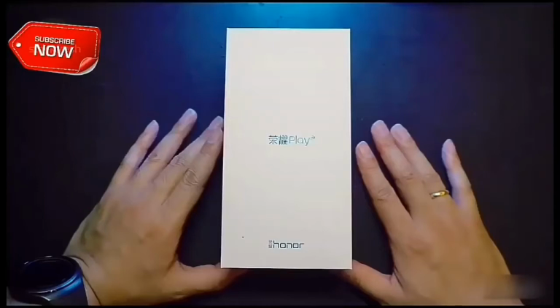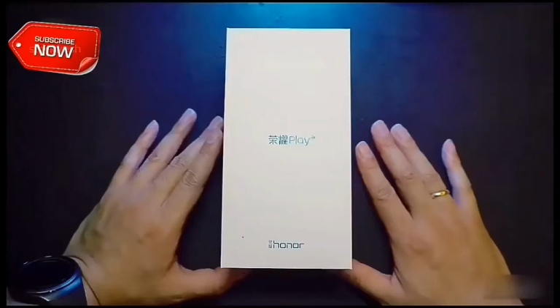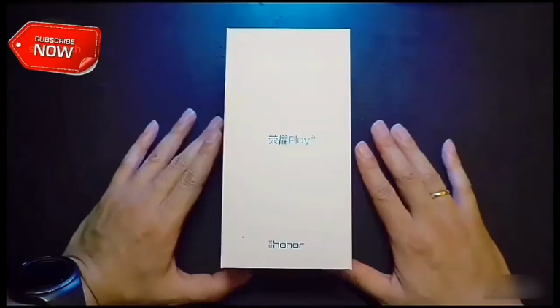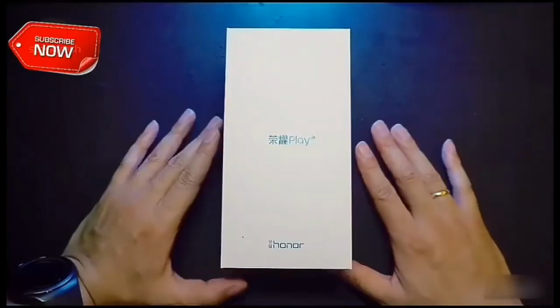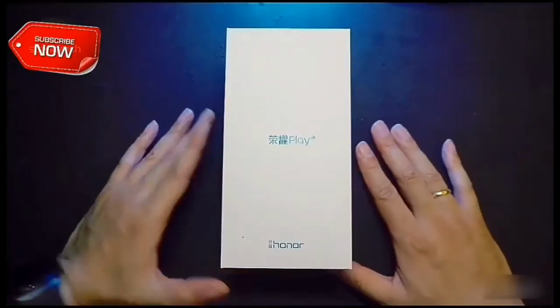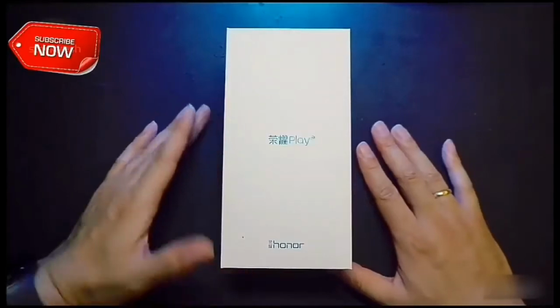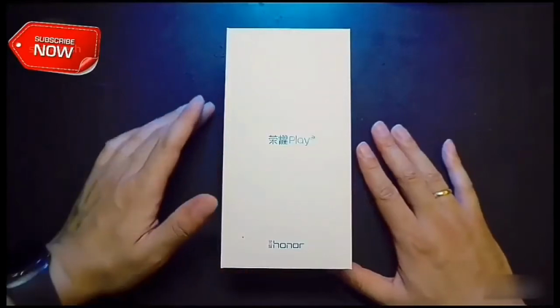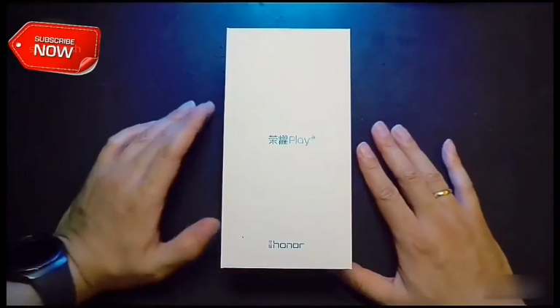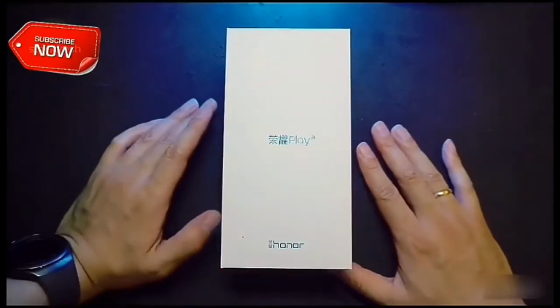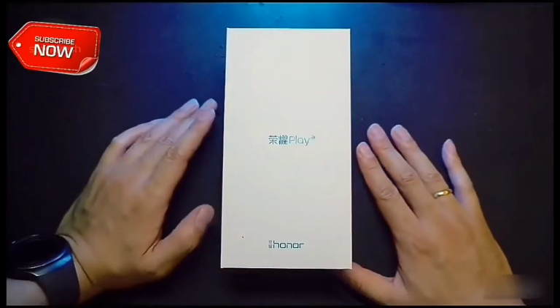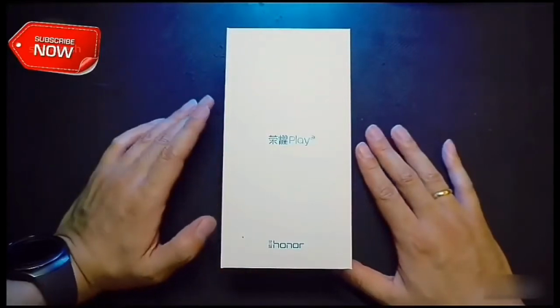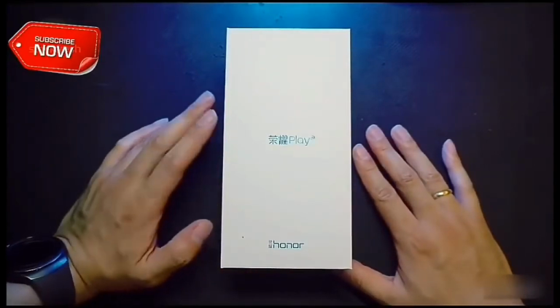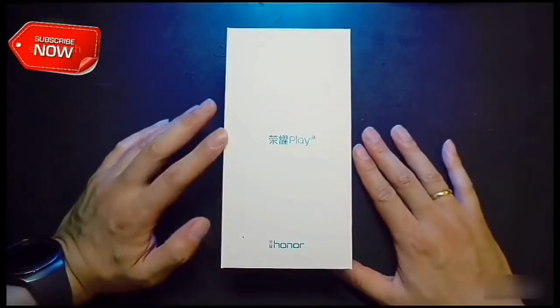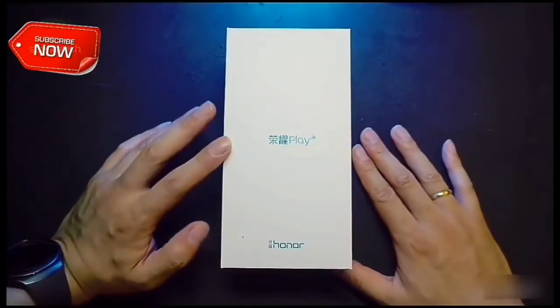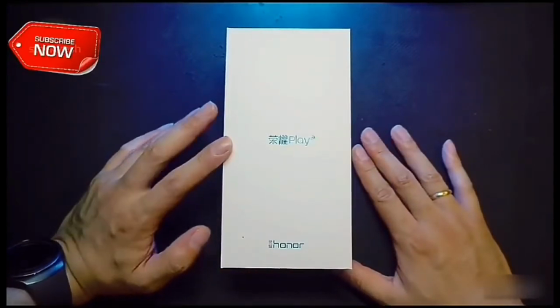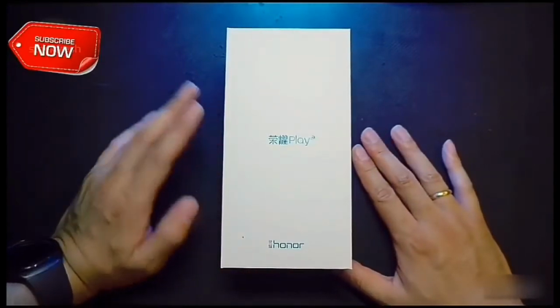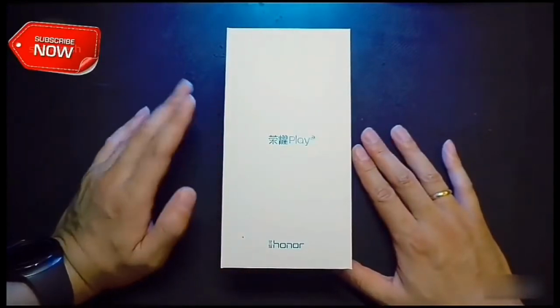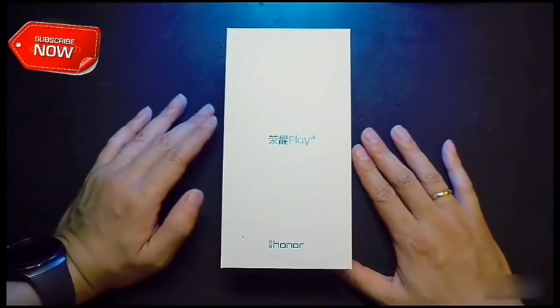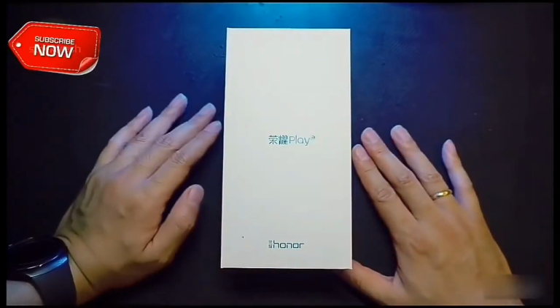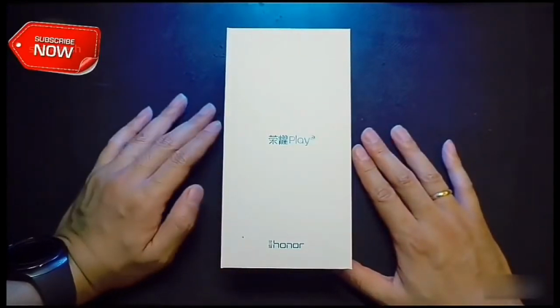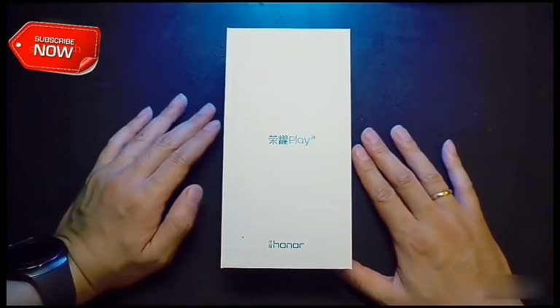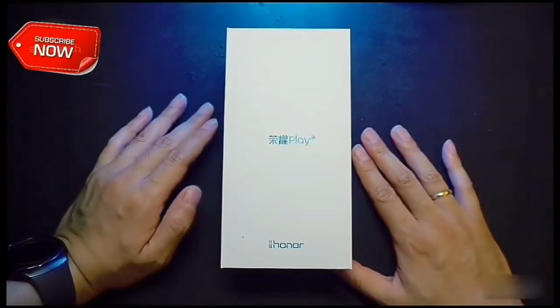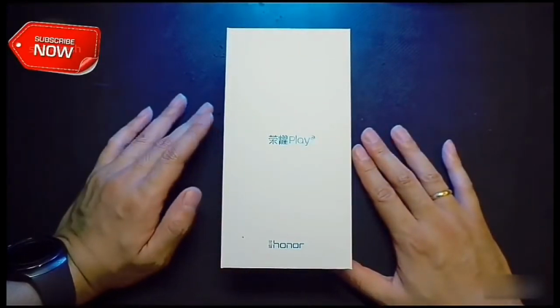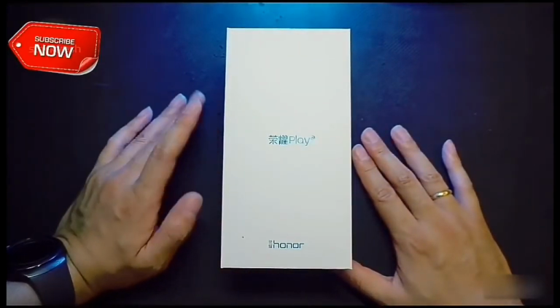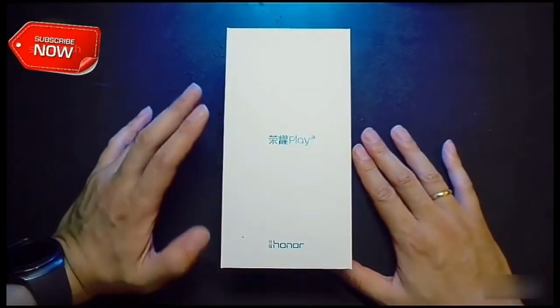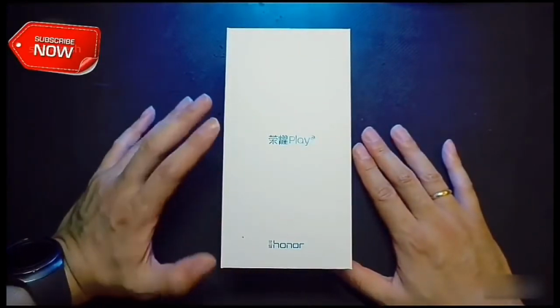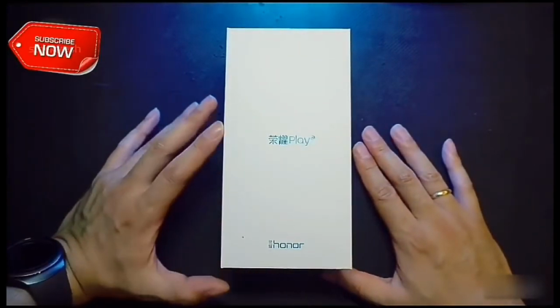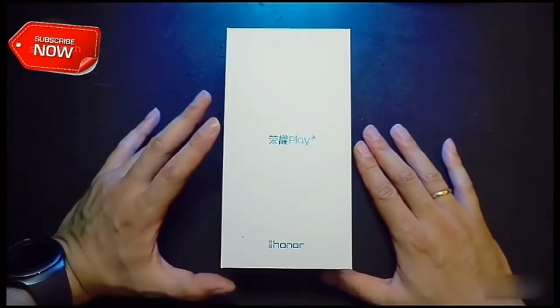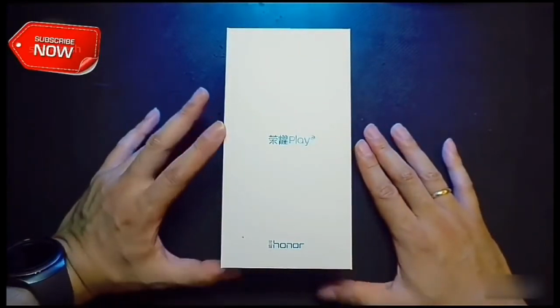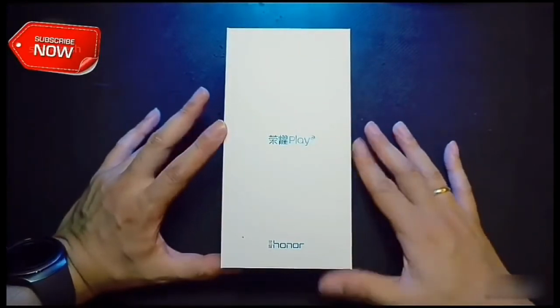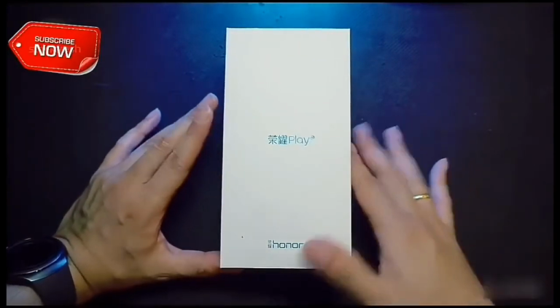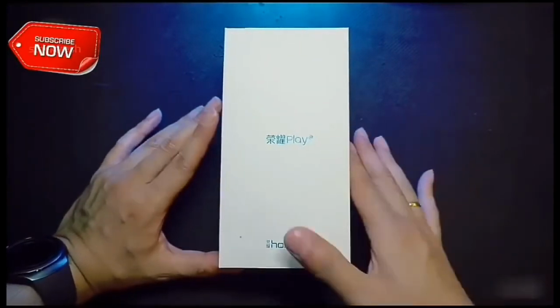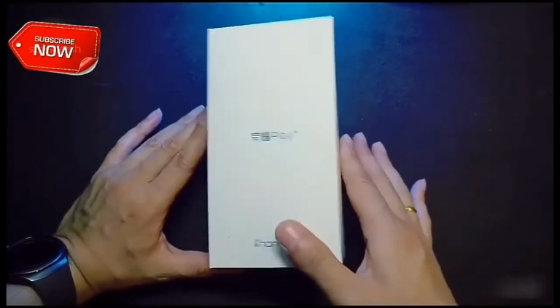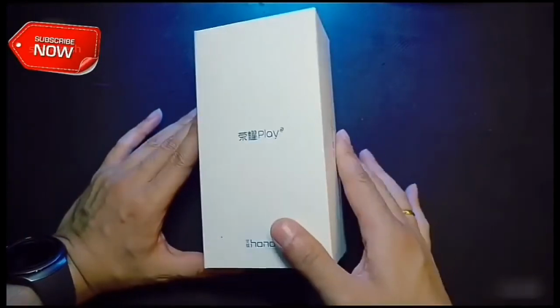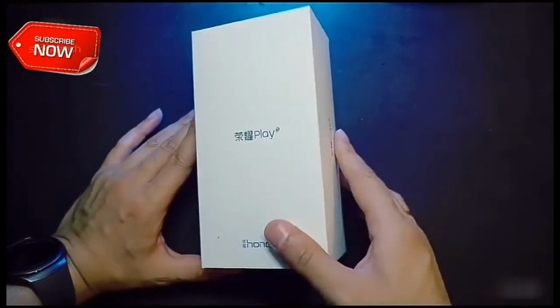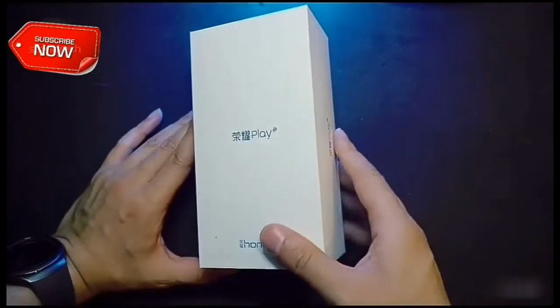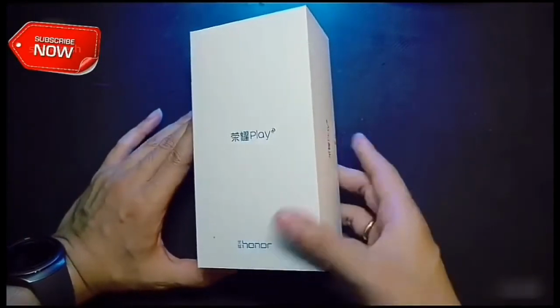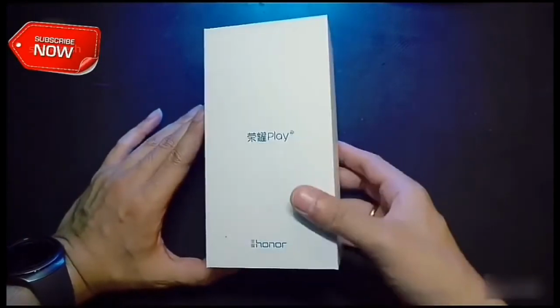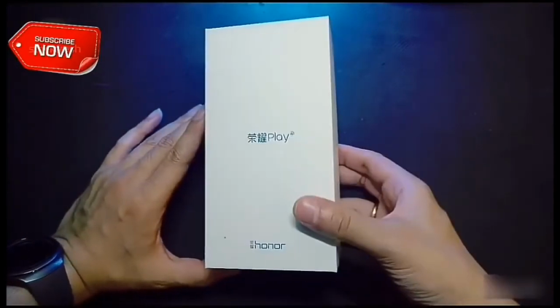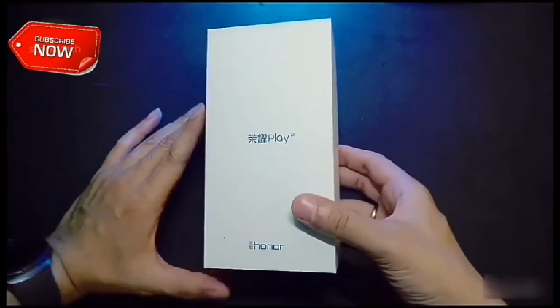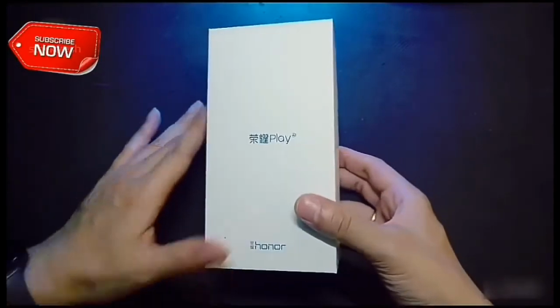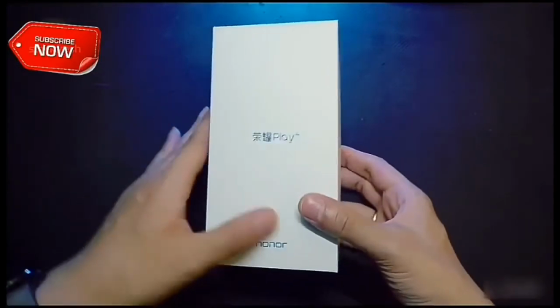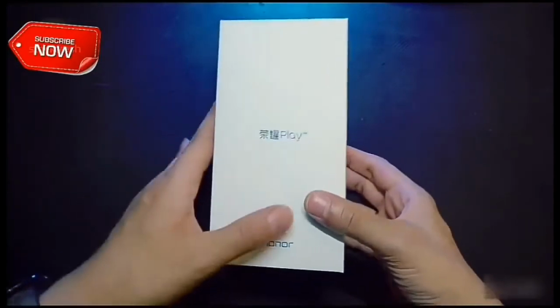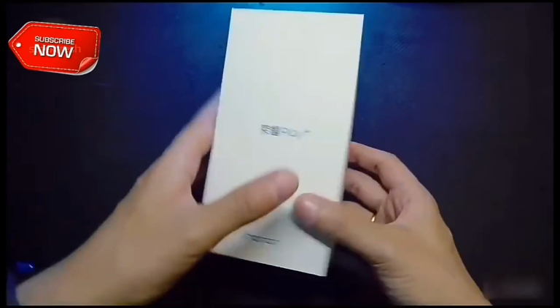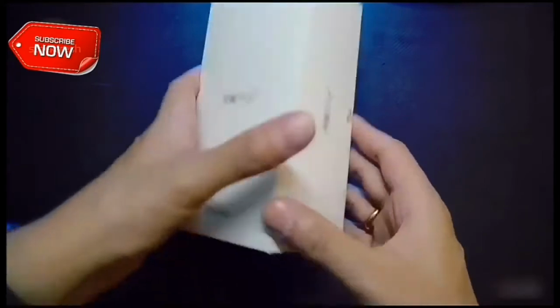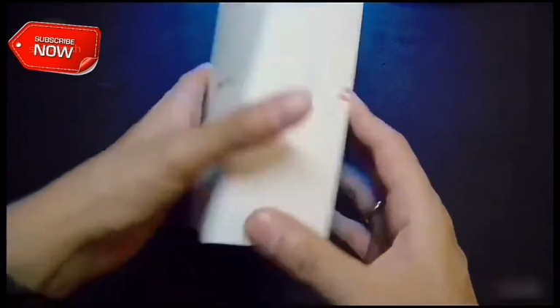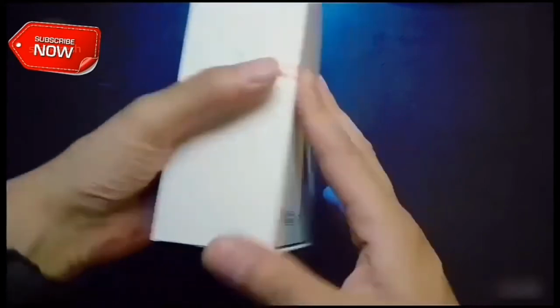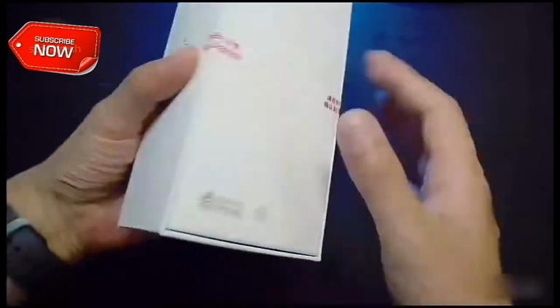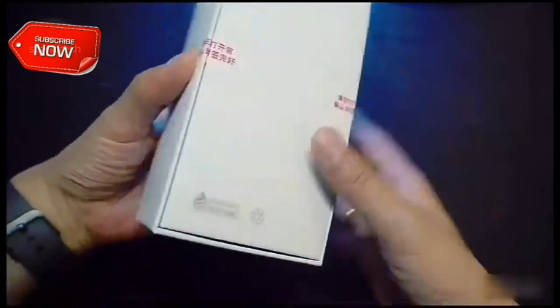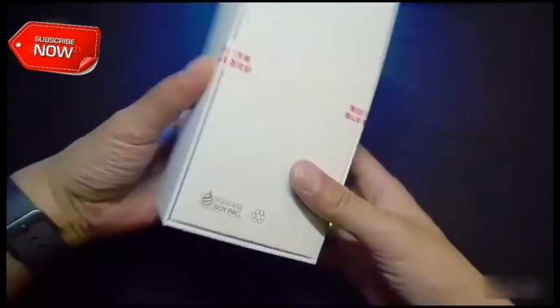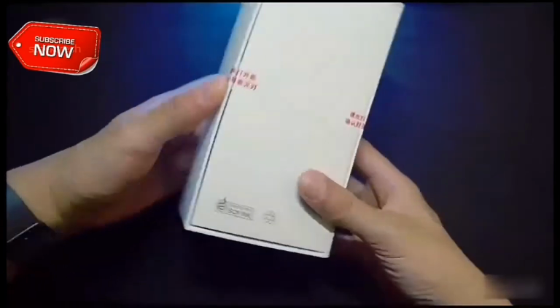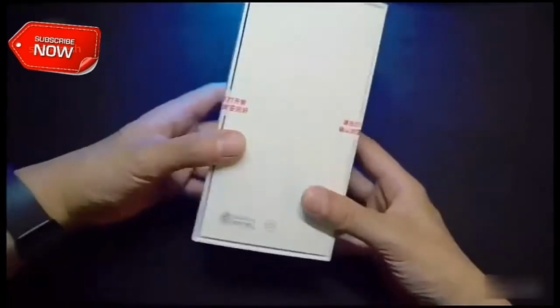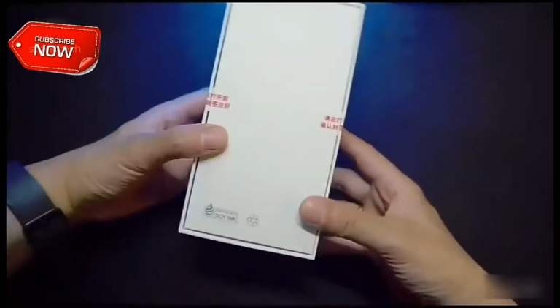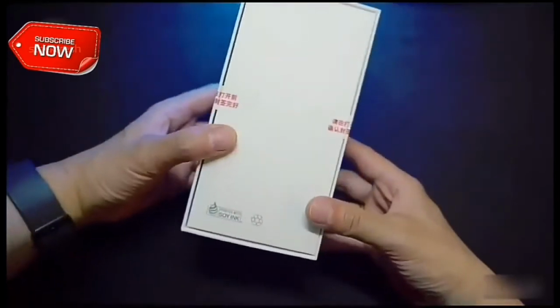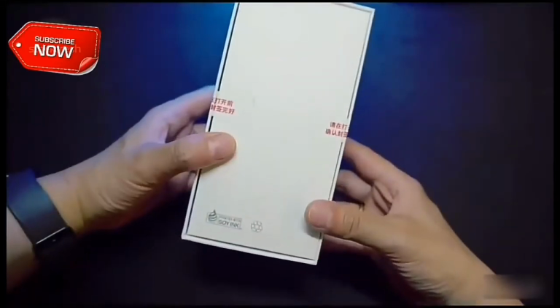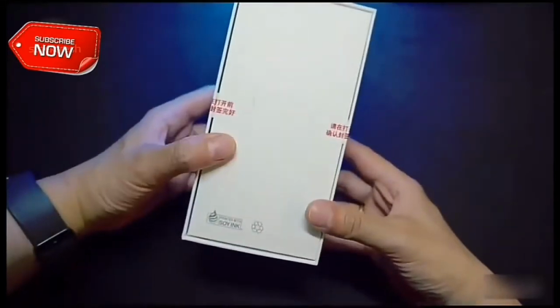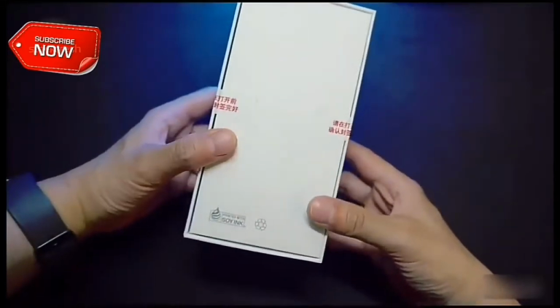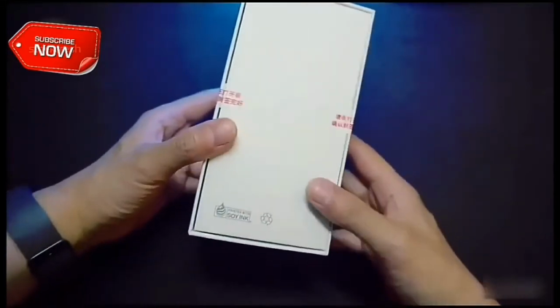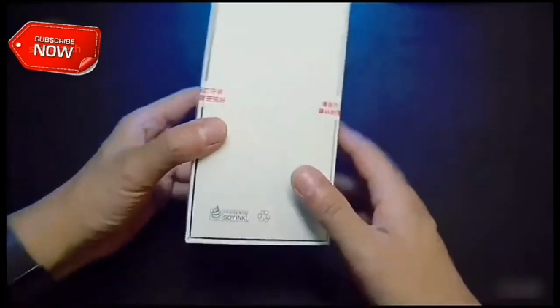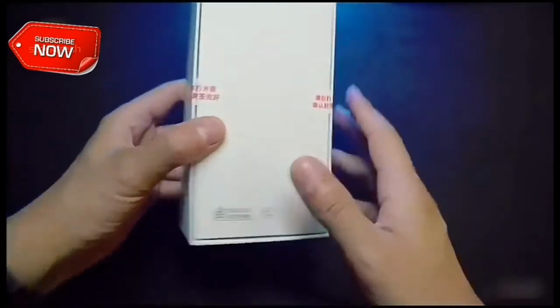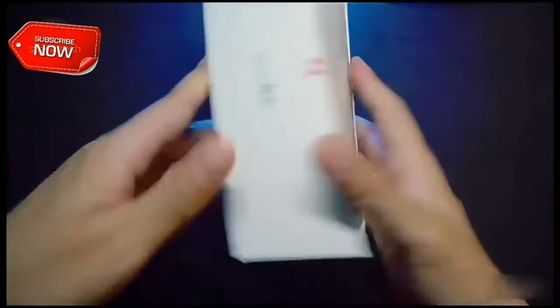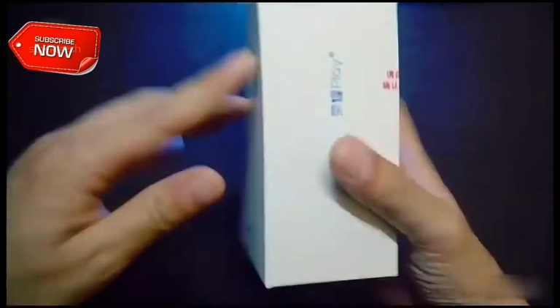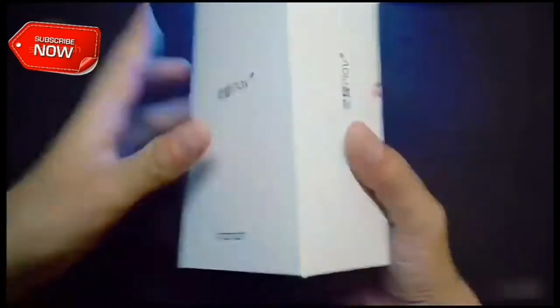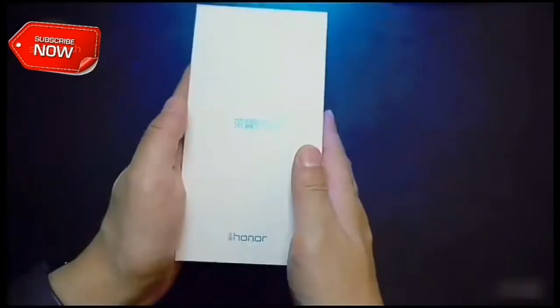Hey everyone, welcome back. Today we will unbox the Honor Play Gaming smartphone. So, let's do this.